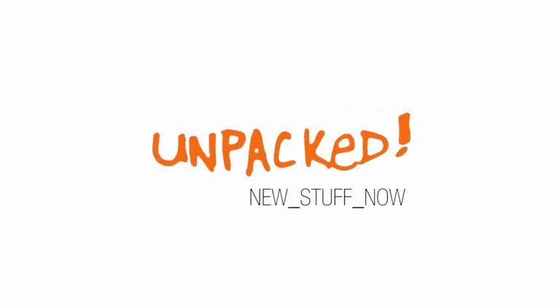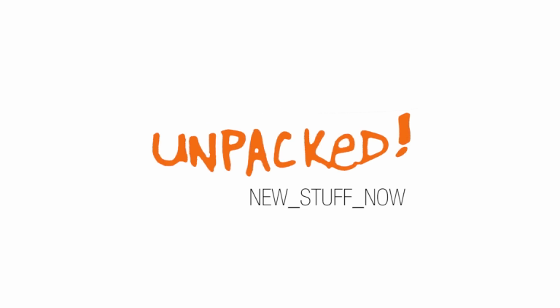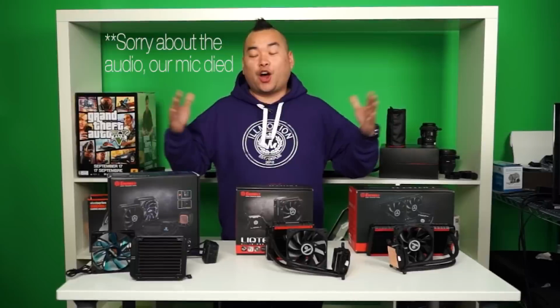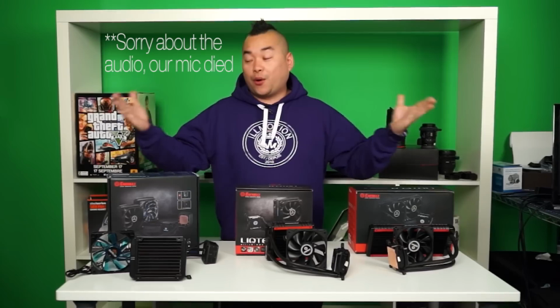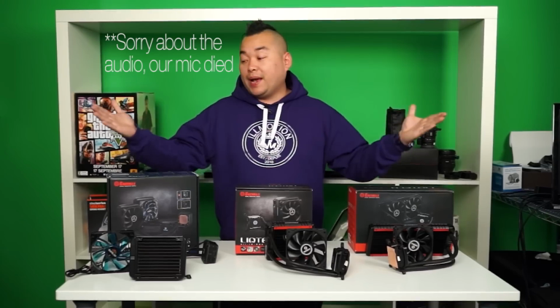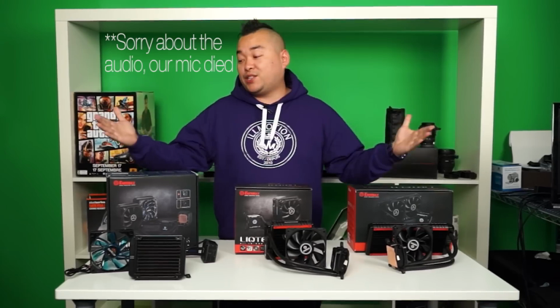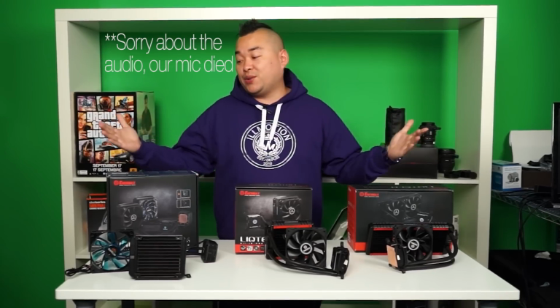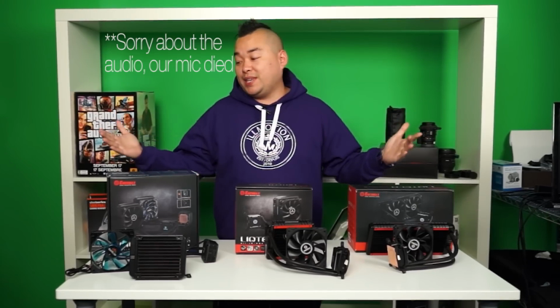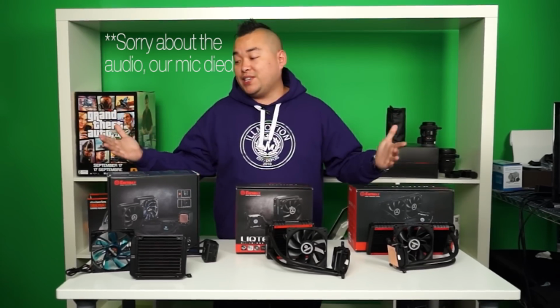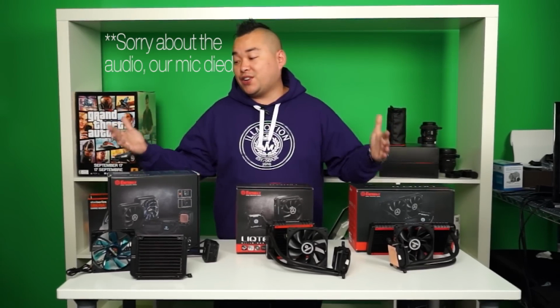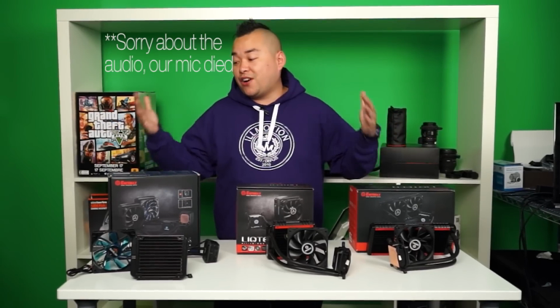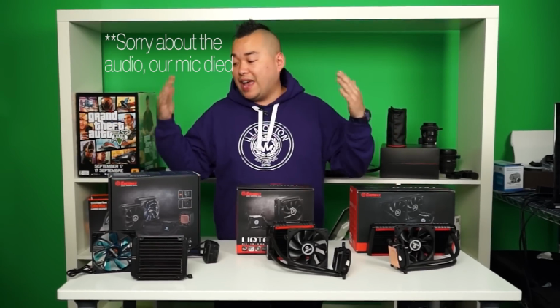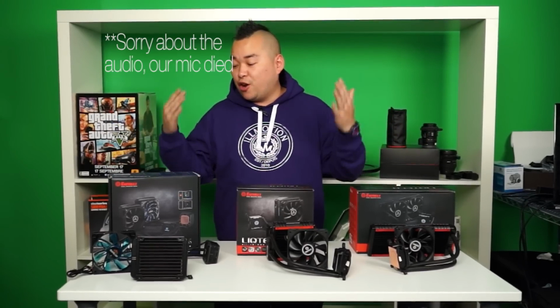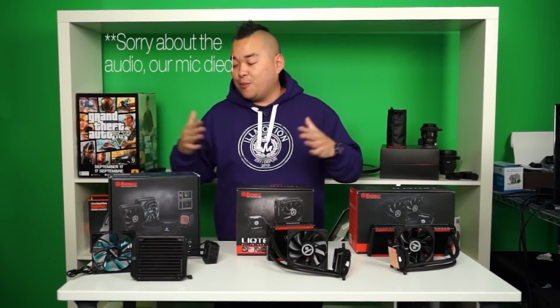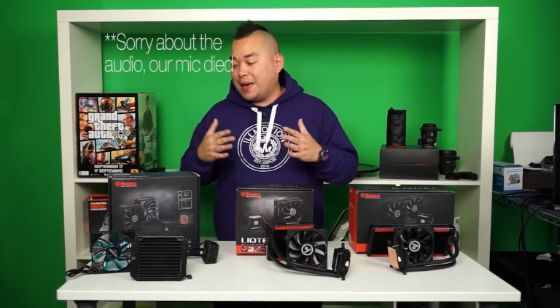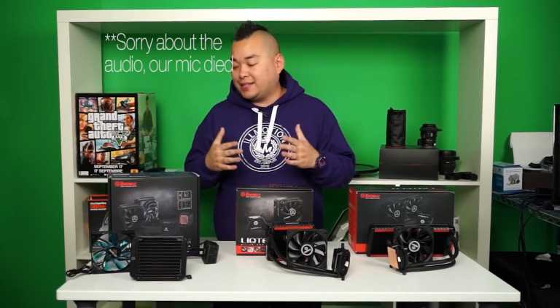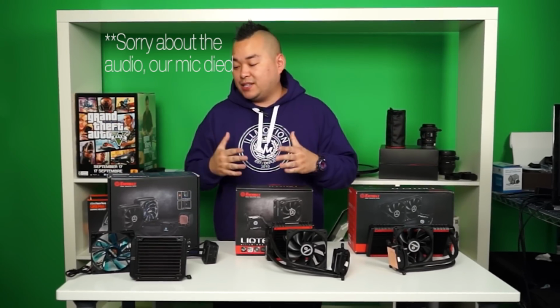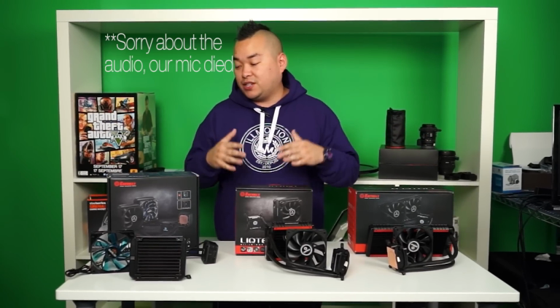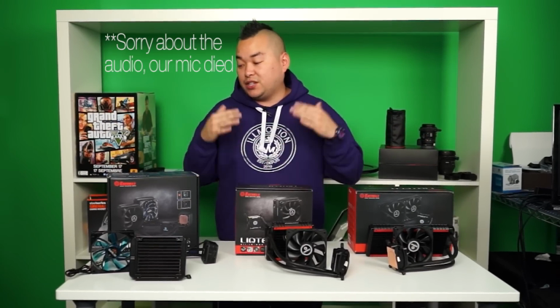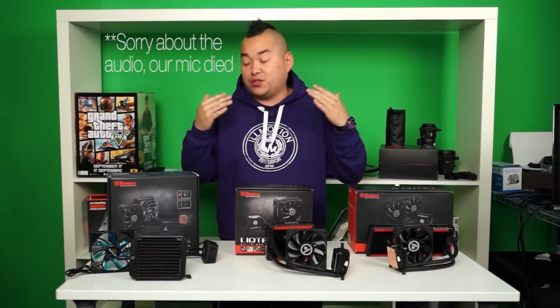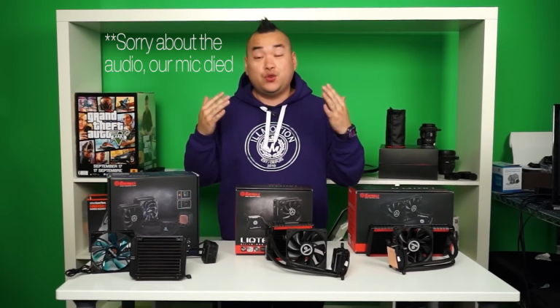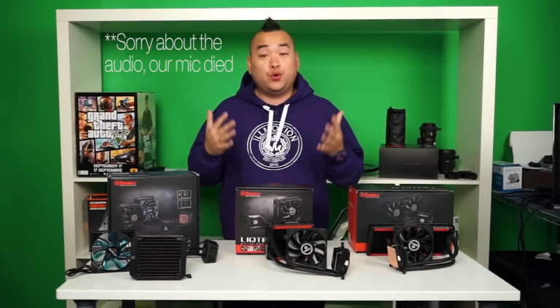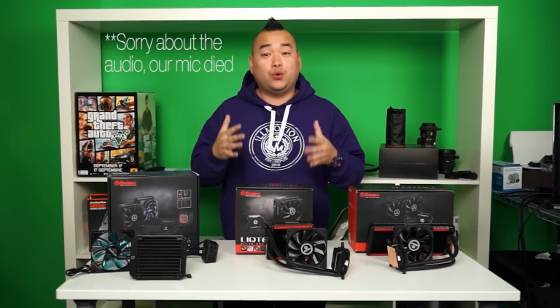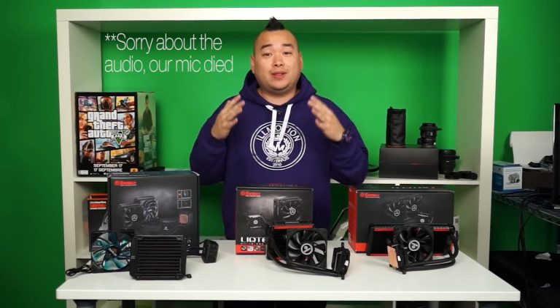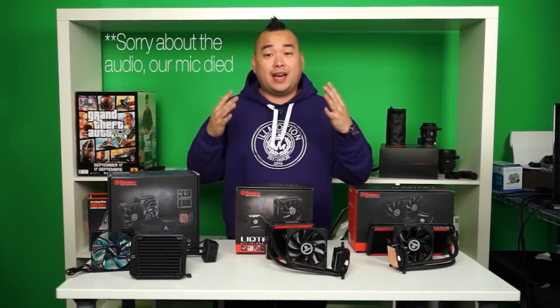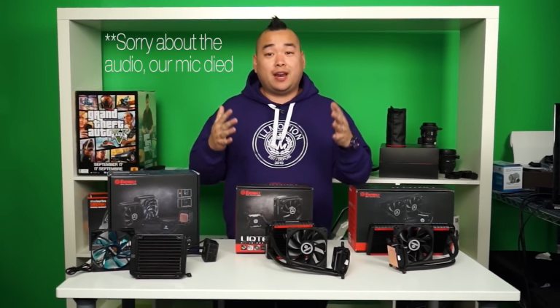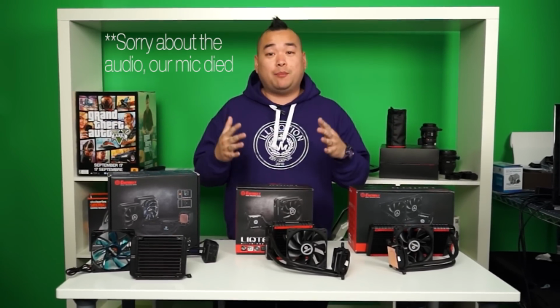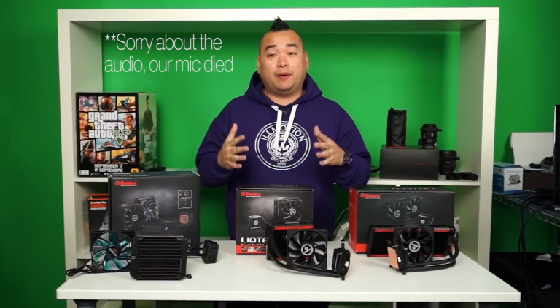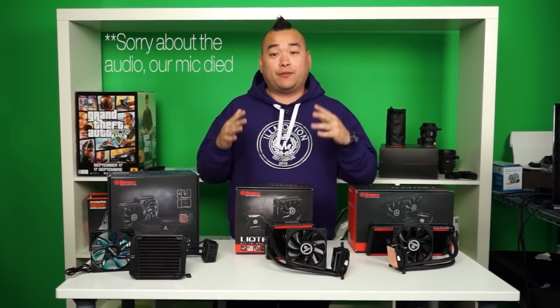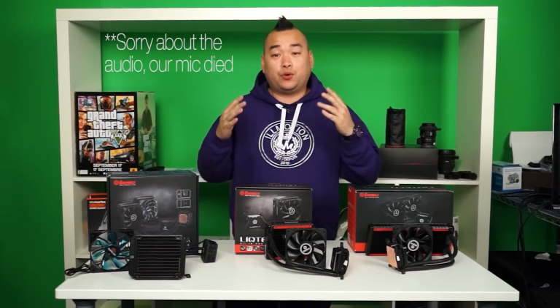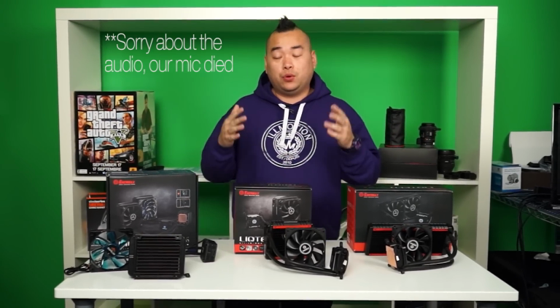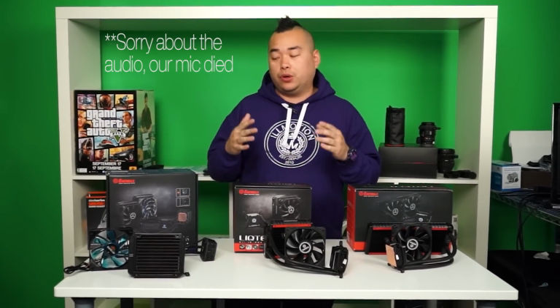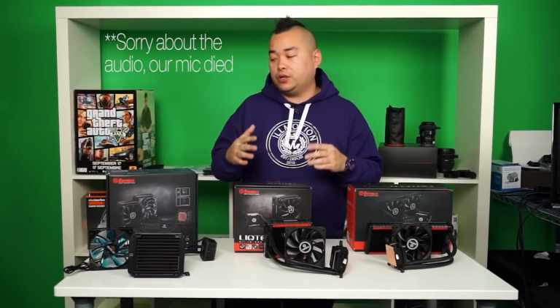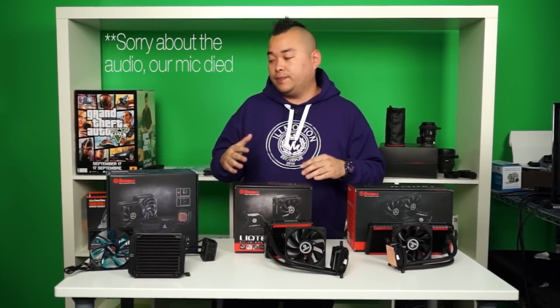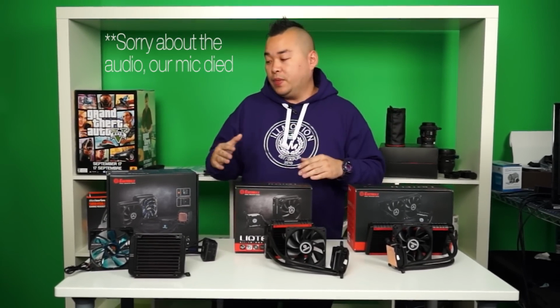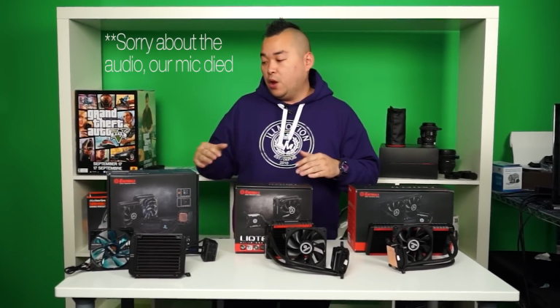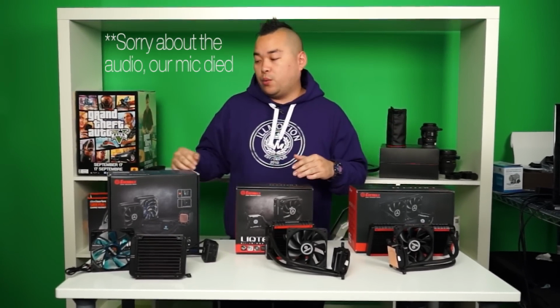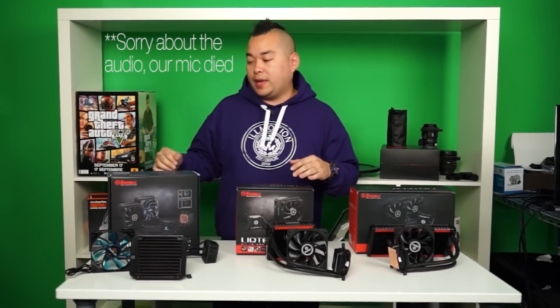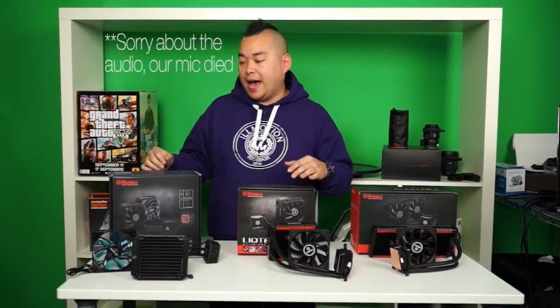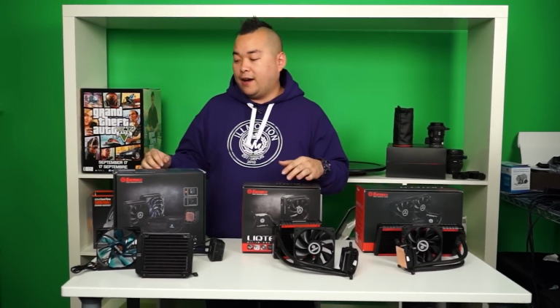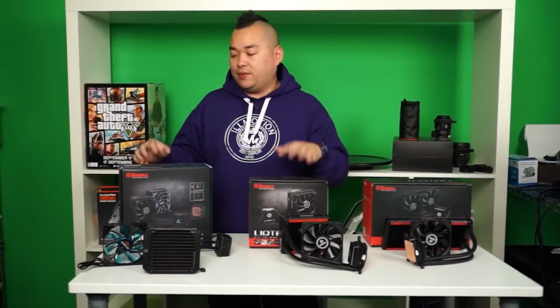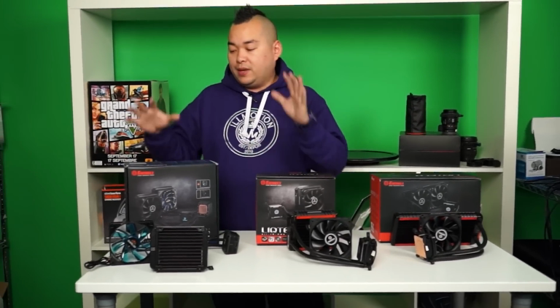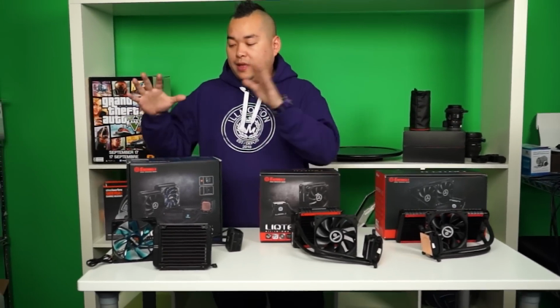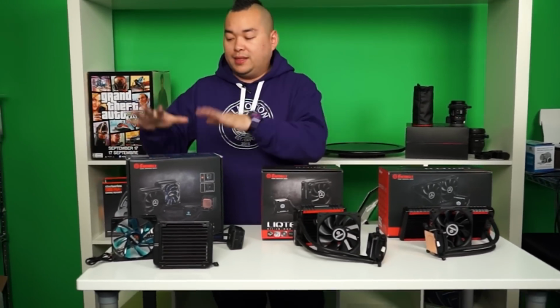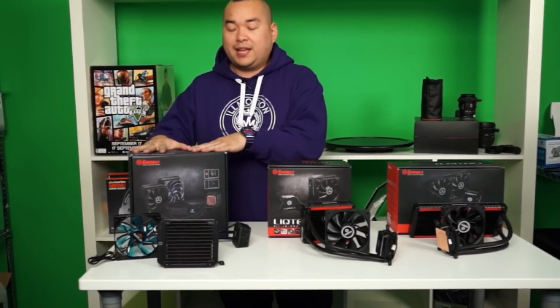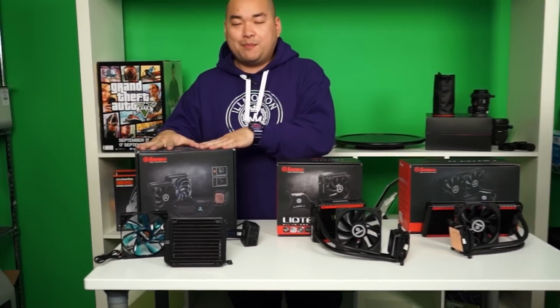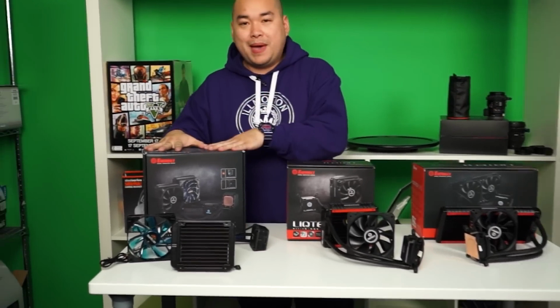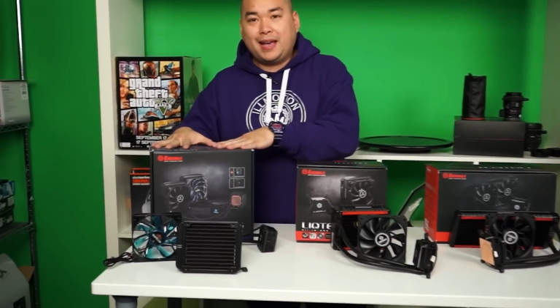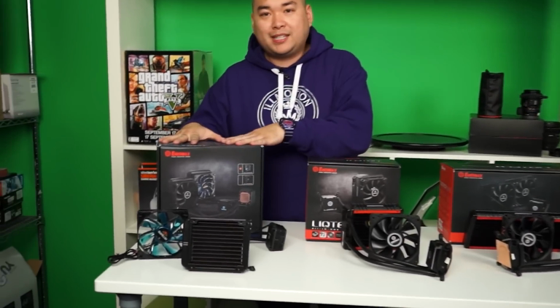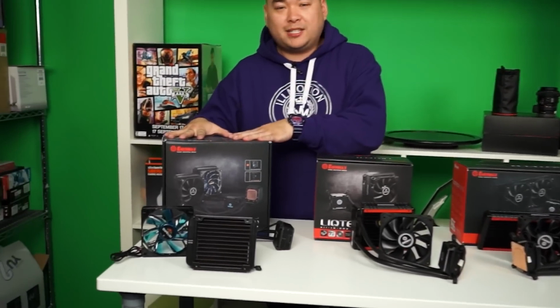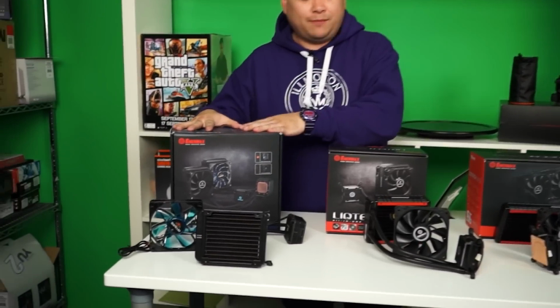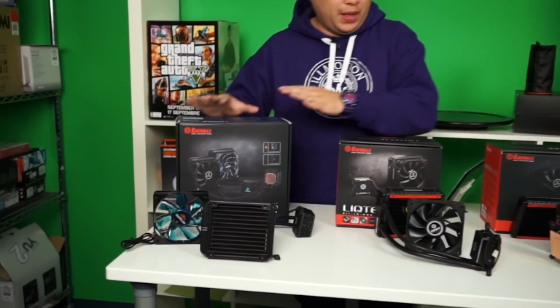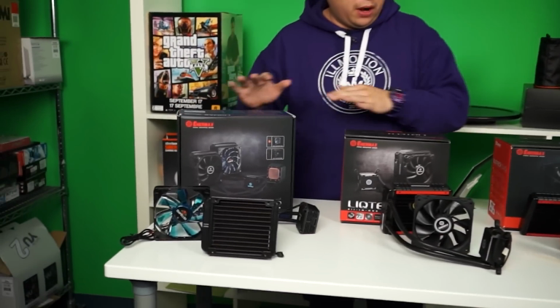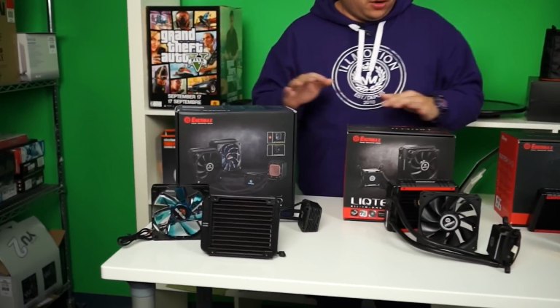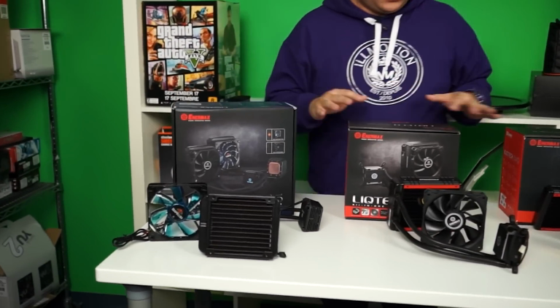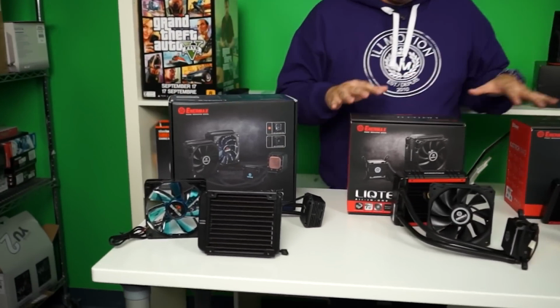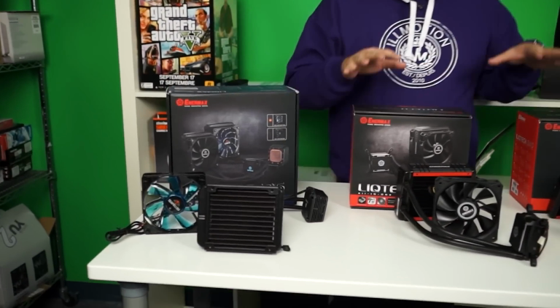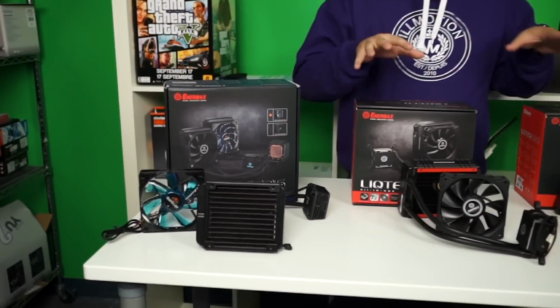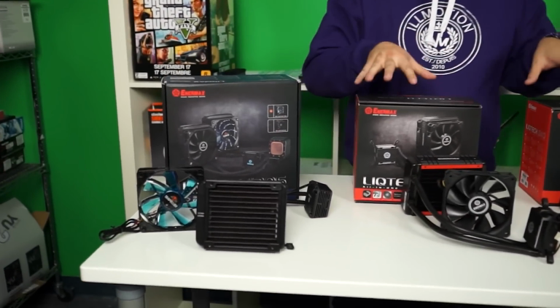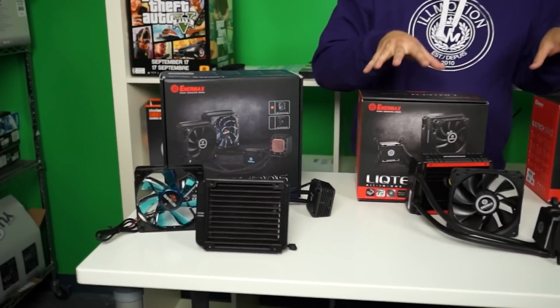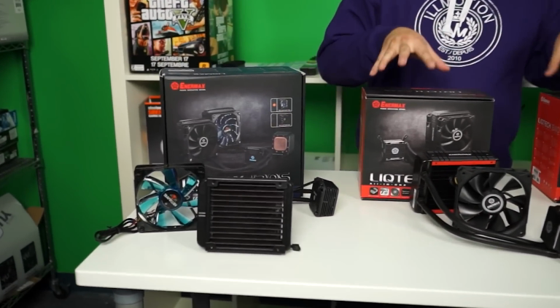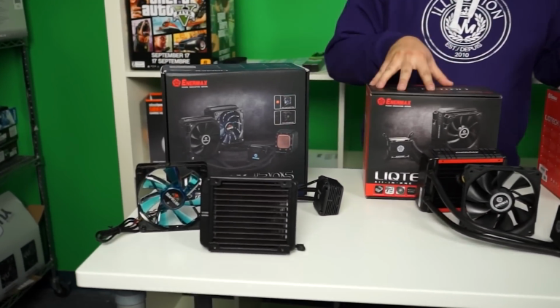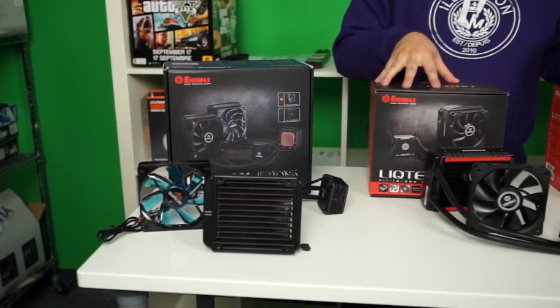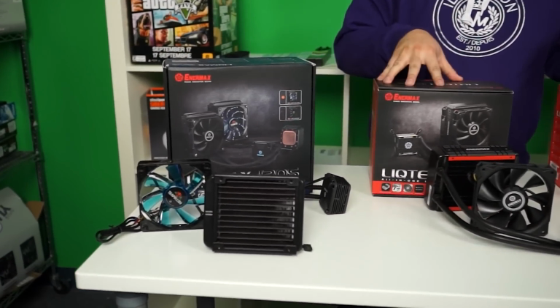Alright, so these are Enermax's new lineup of coolers. We have the Lickmax and also the Licktex.